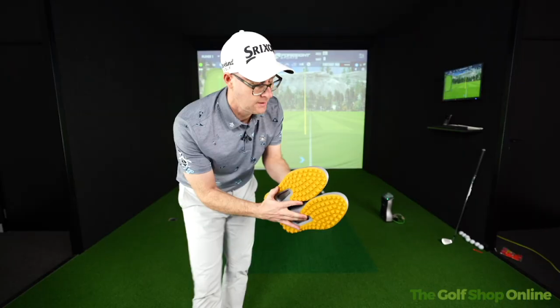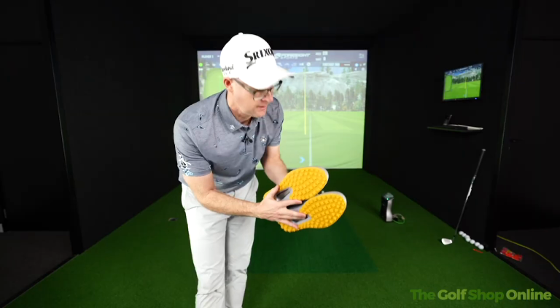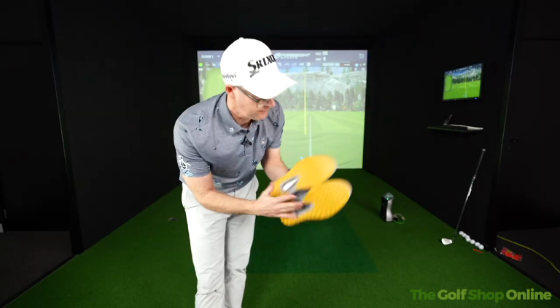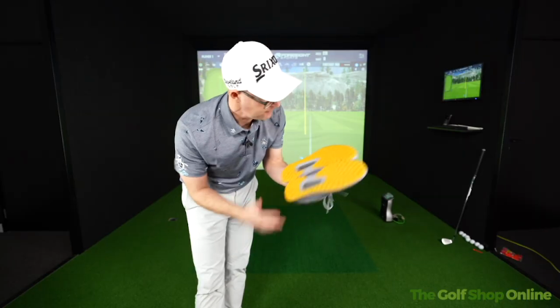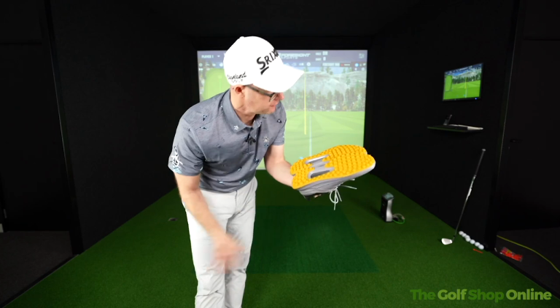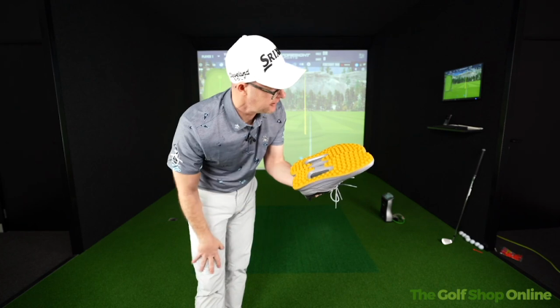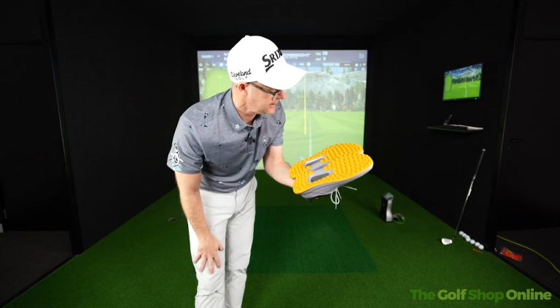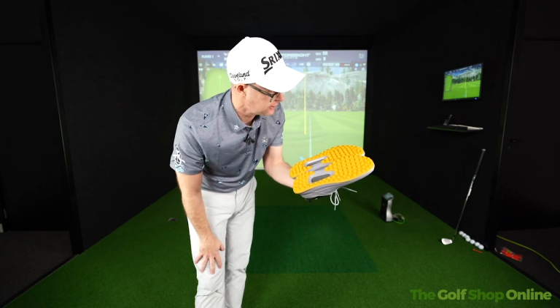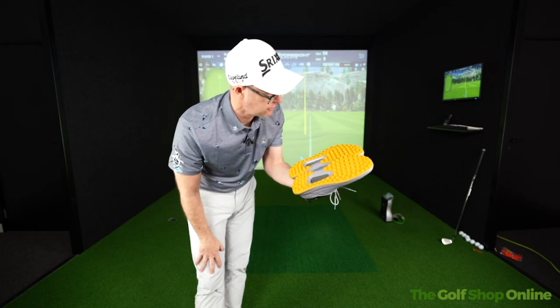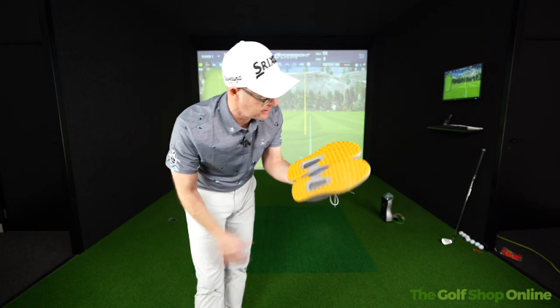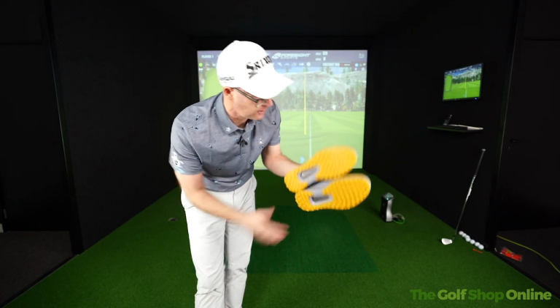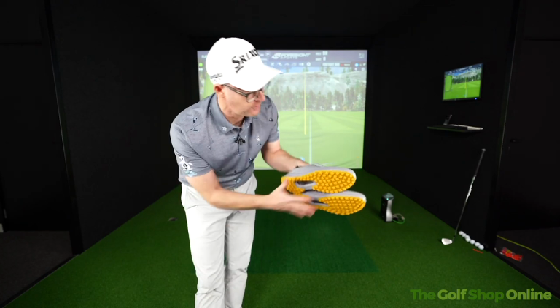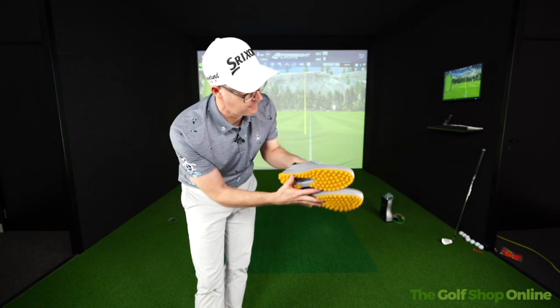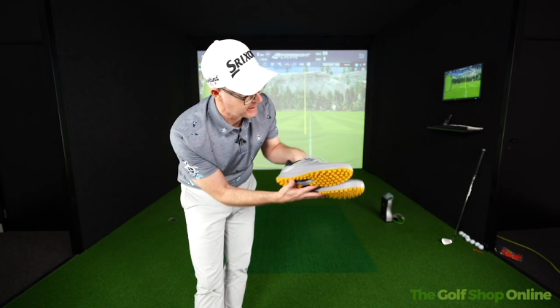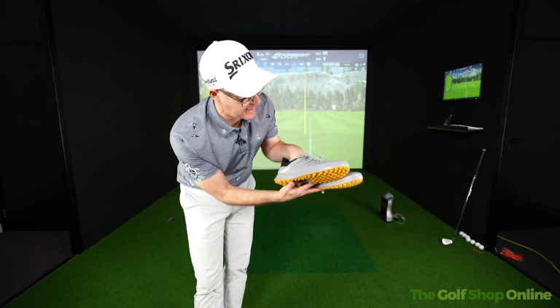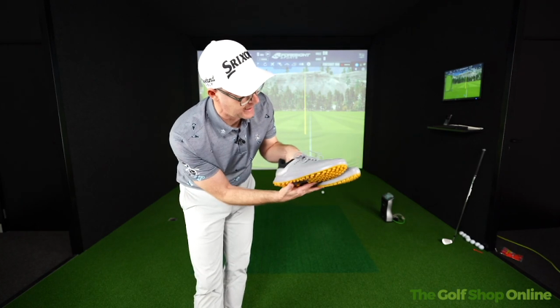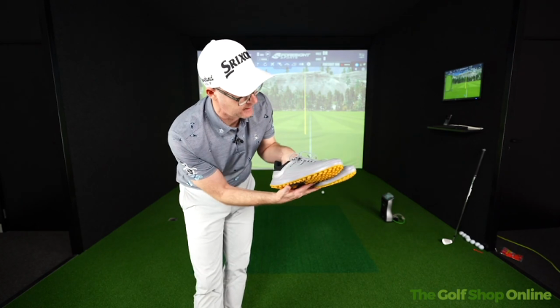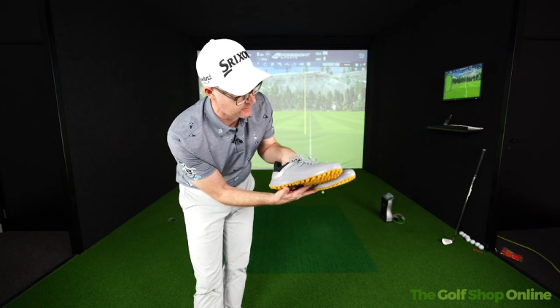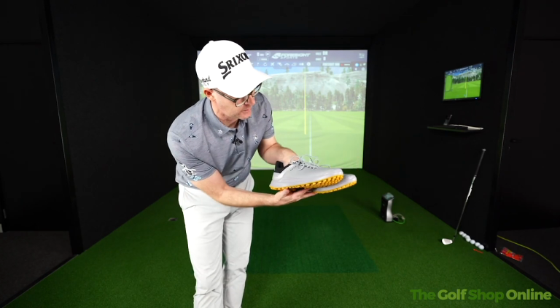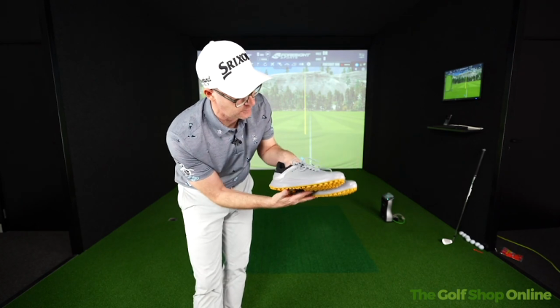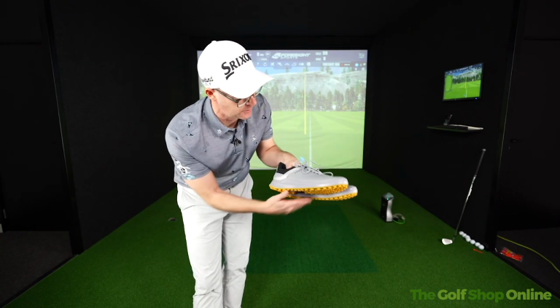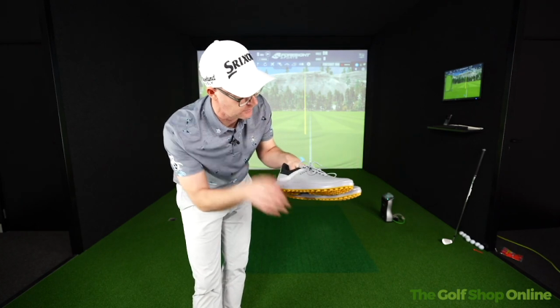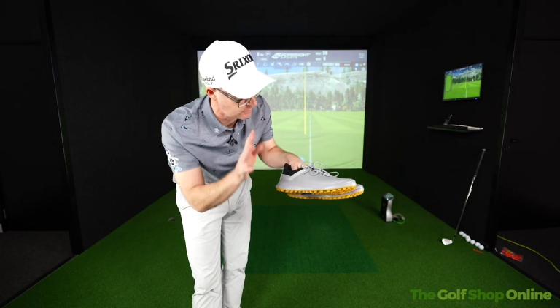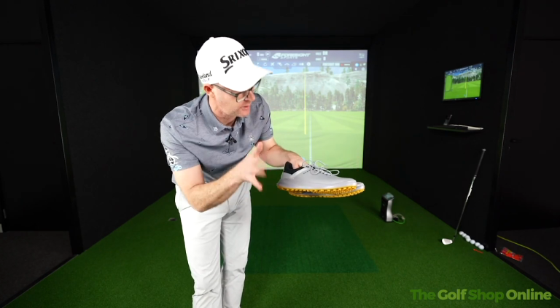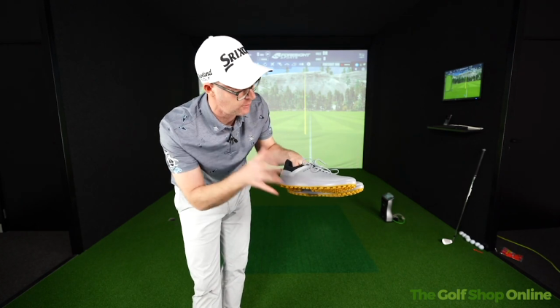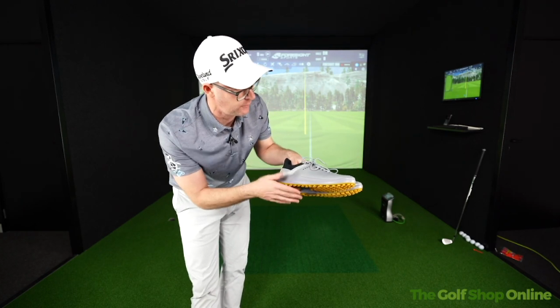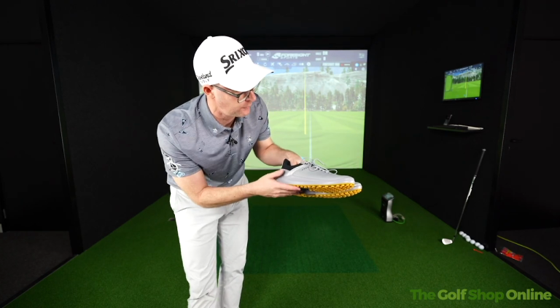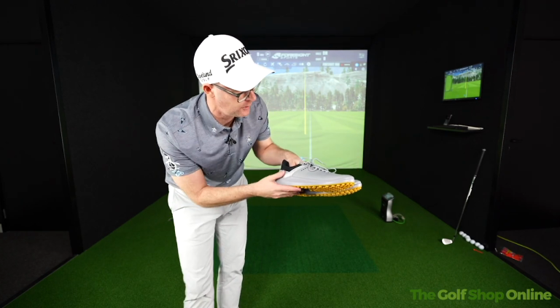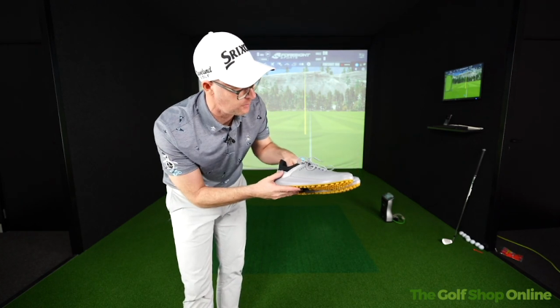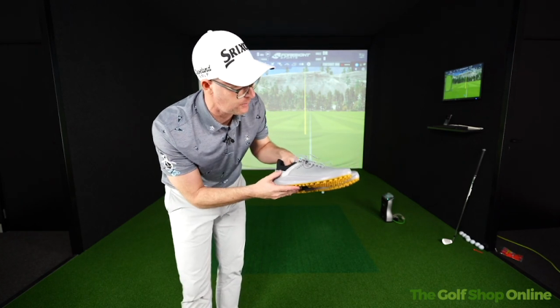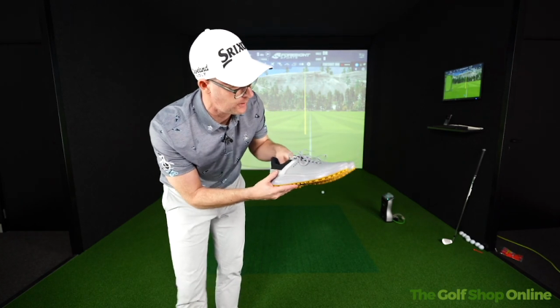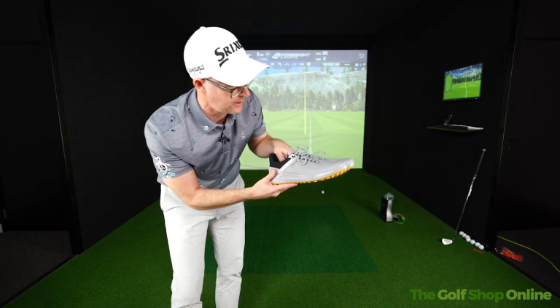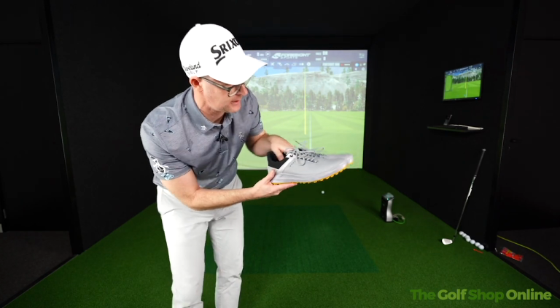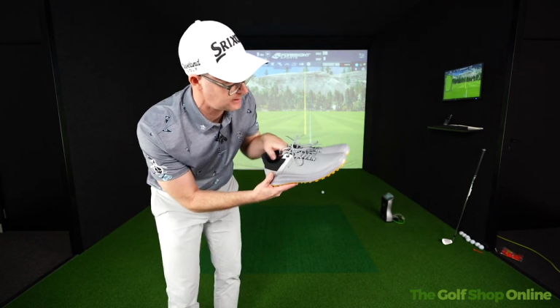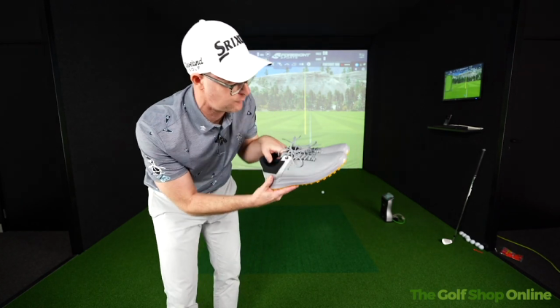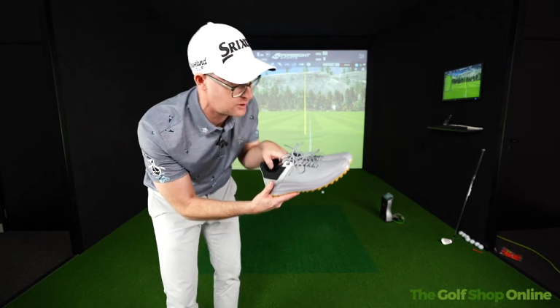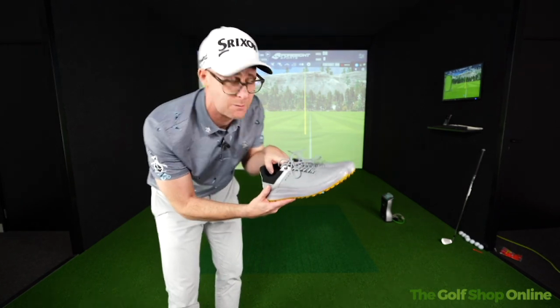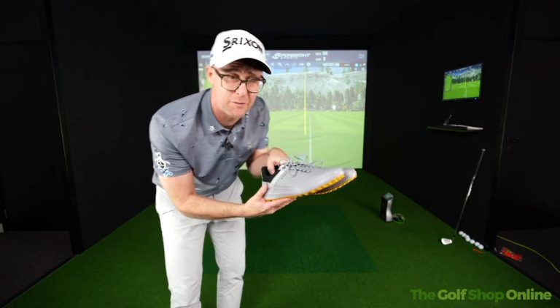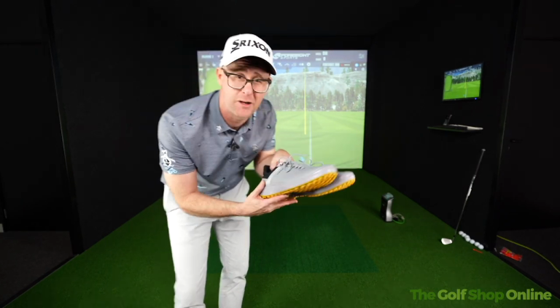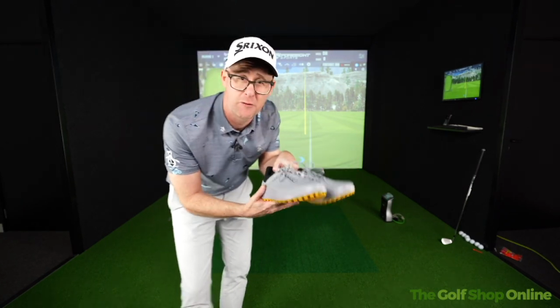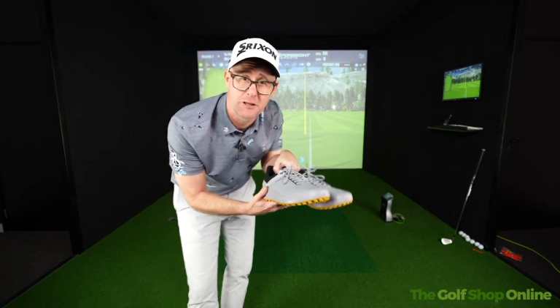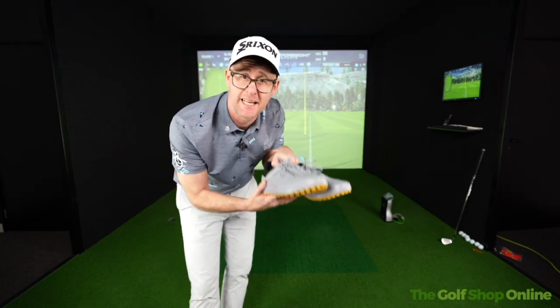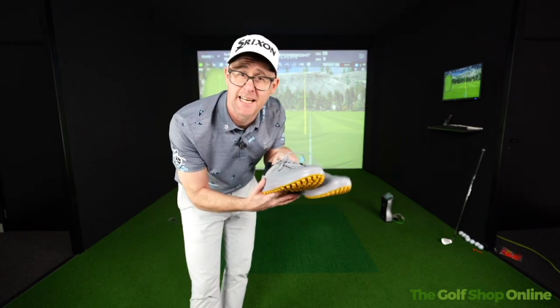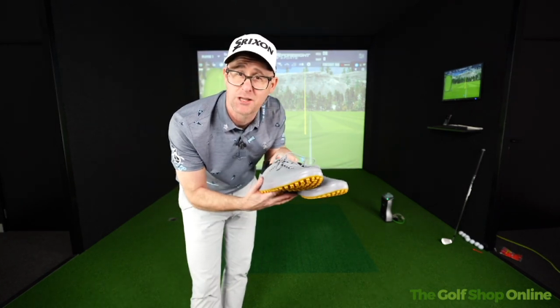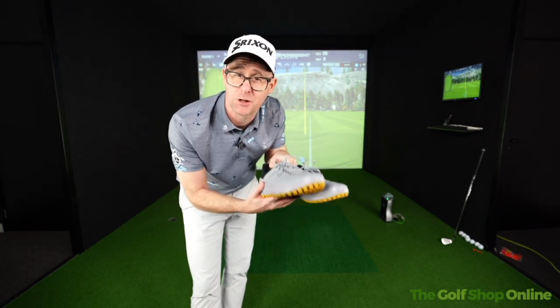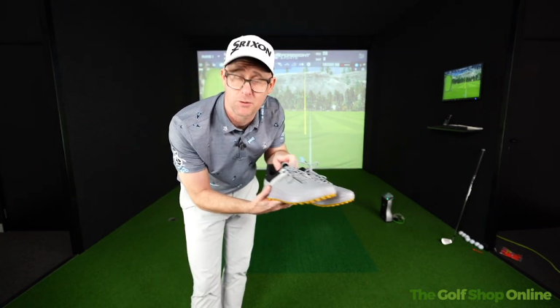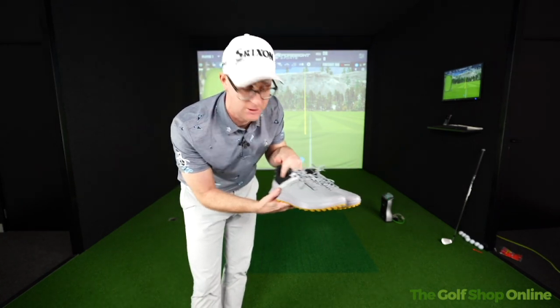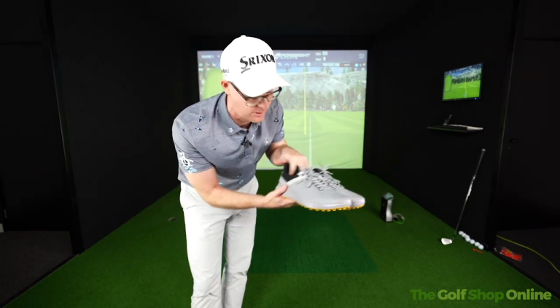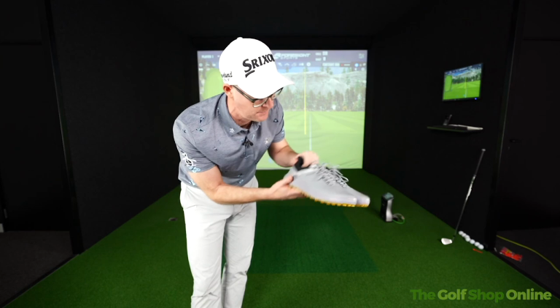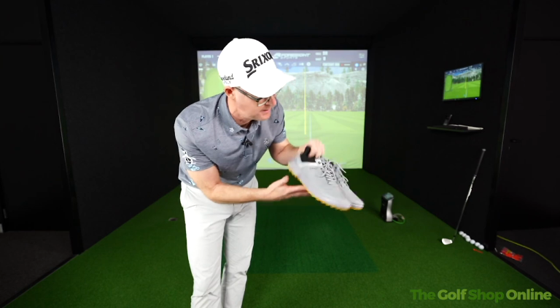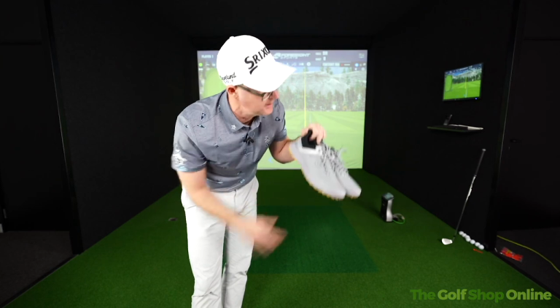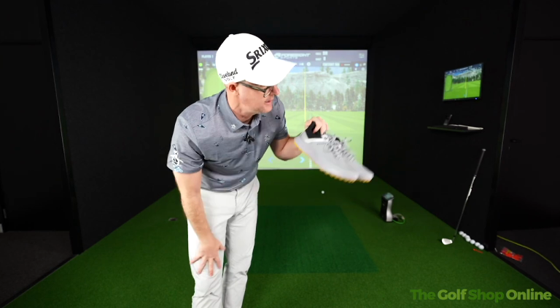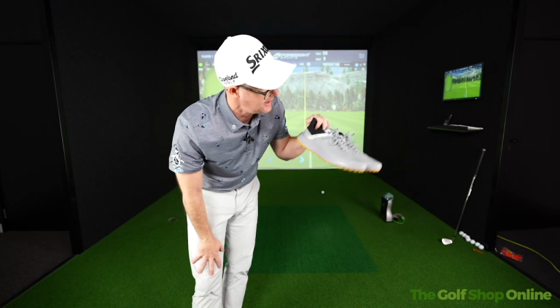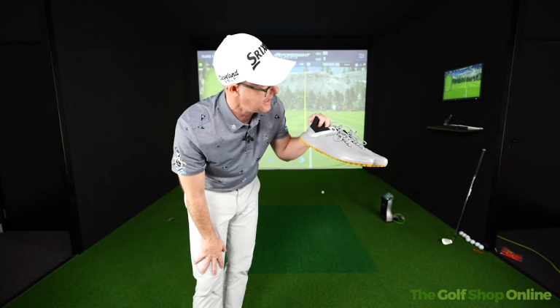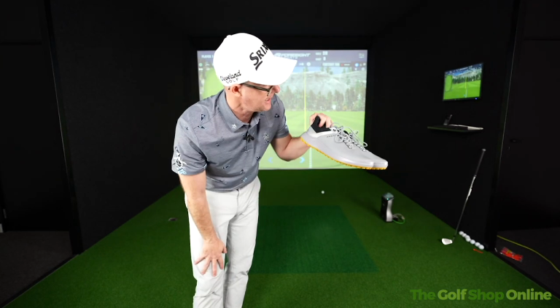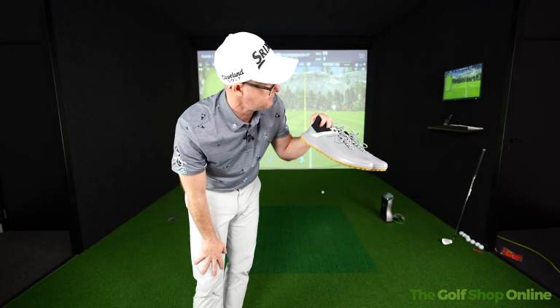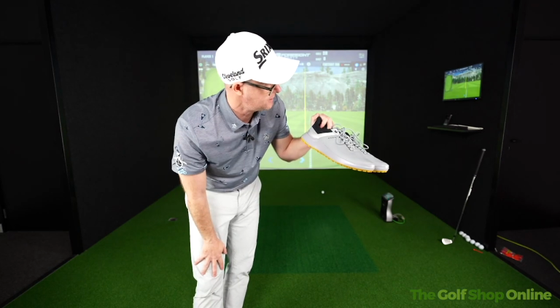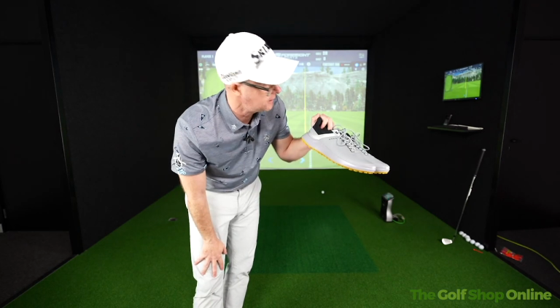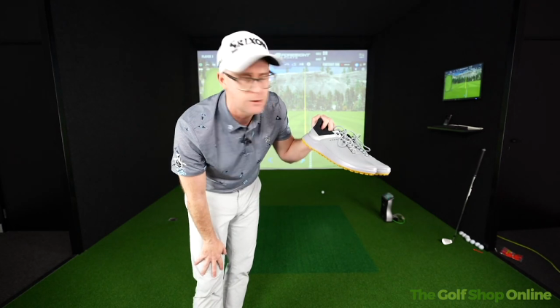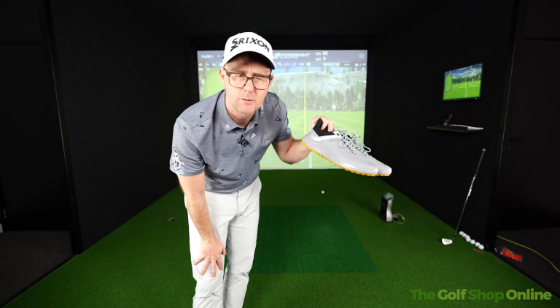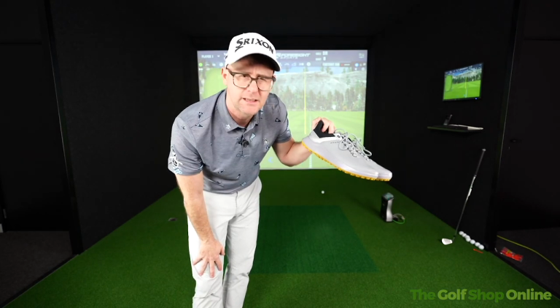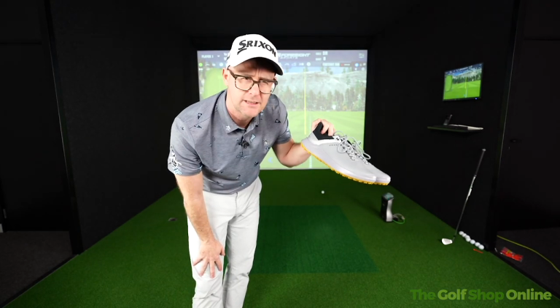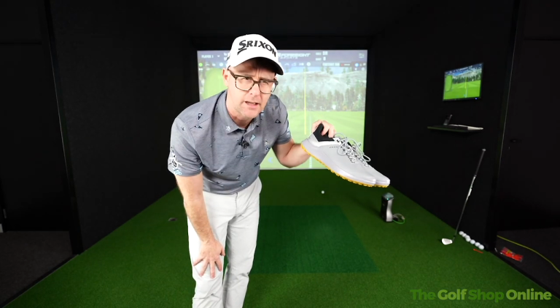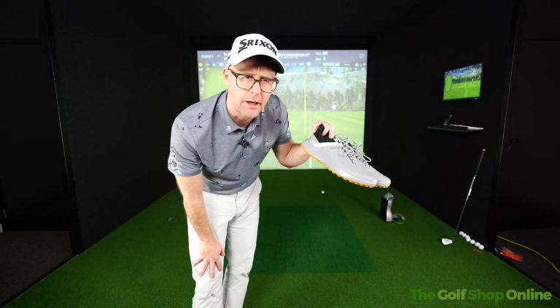I've tried on a few Echo Golf Shoes but that's the first time I think I've really hit shots in them. Absolutely stunning.